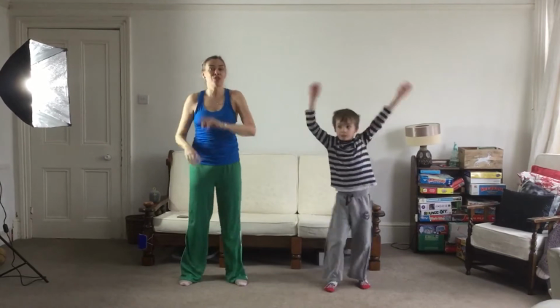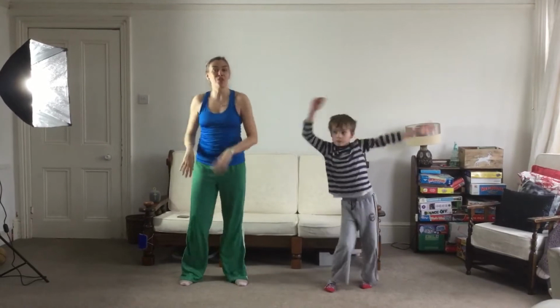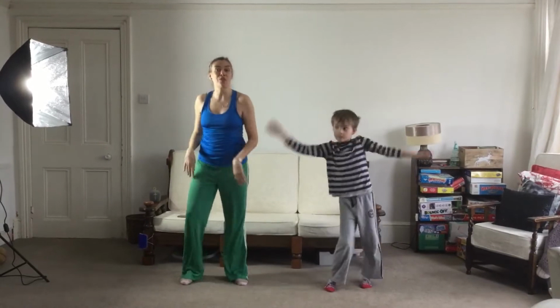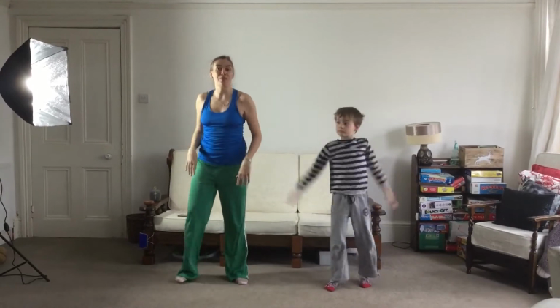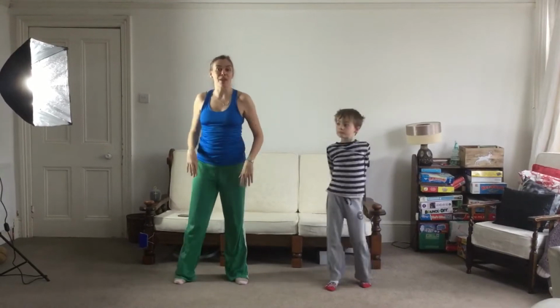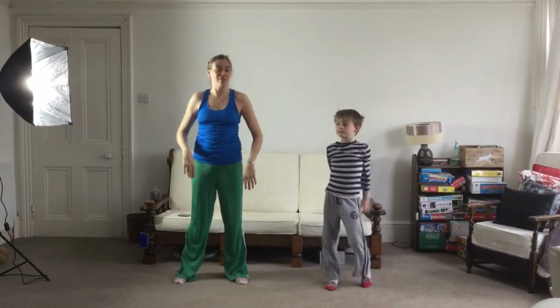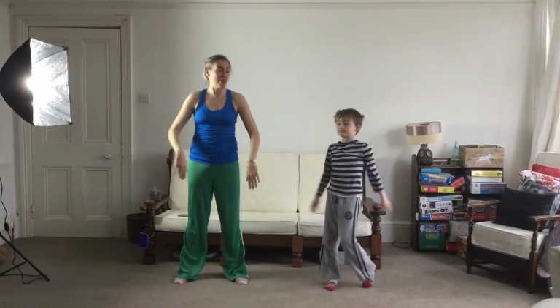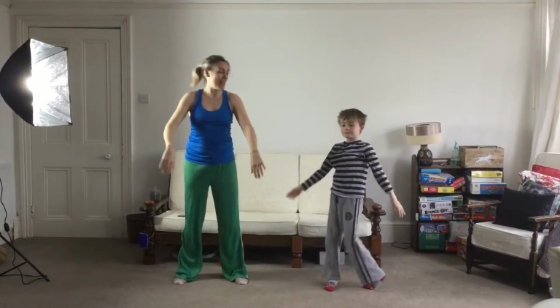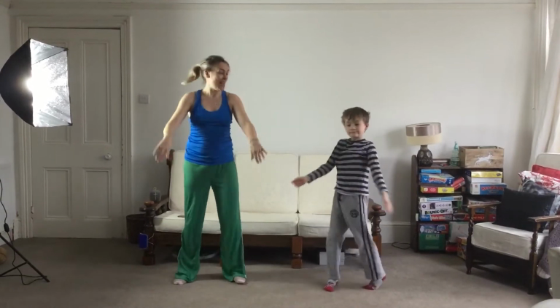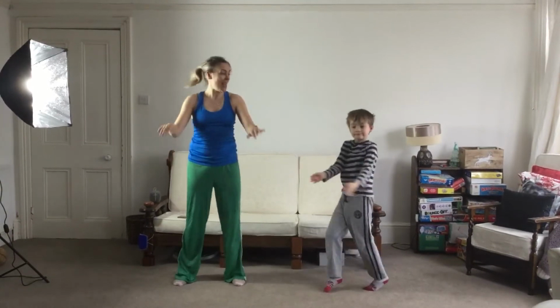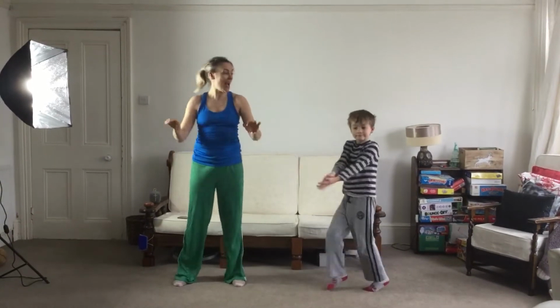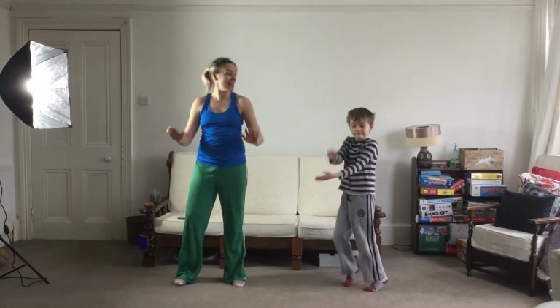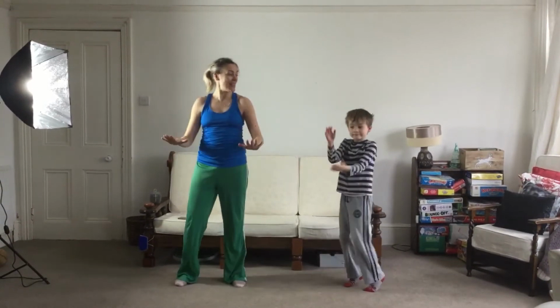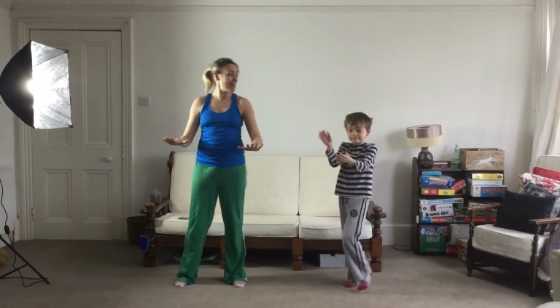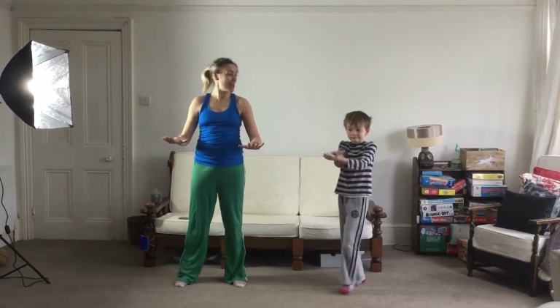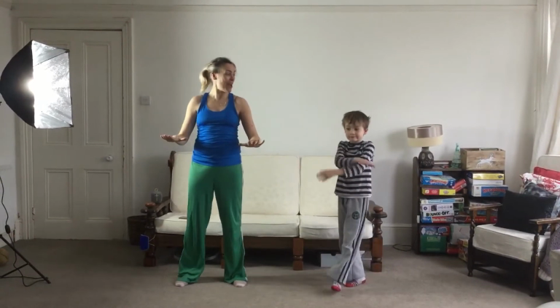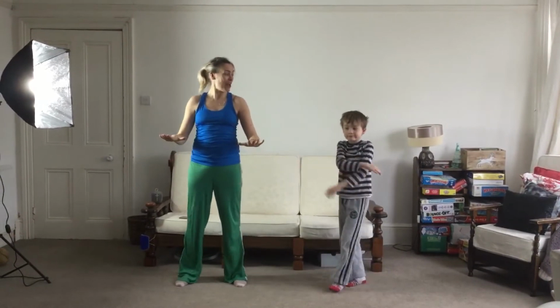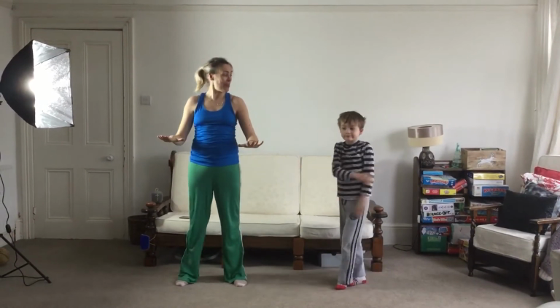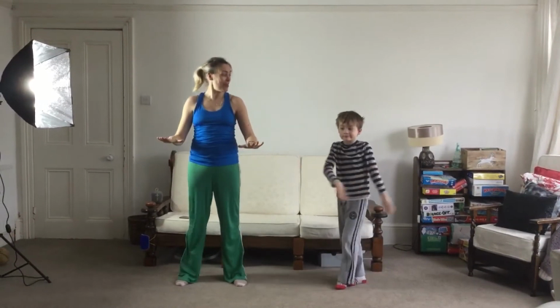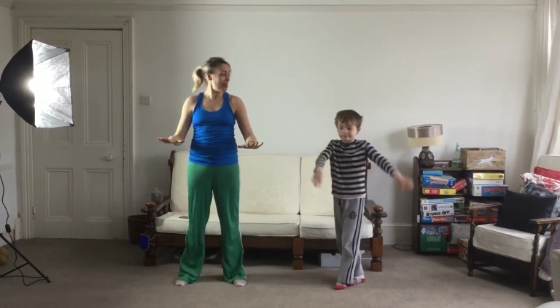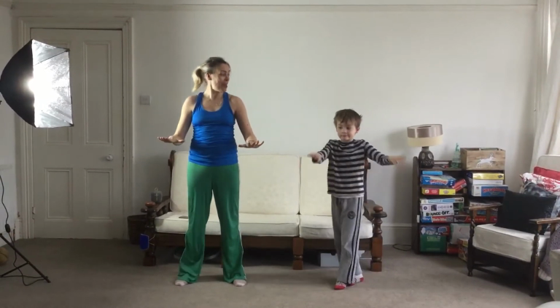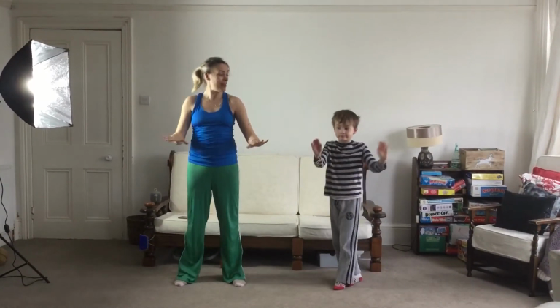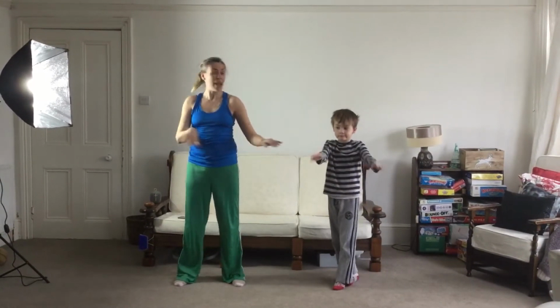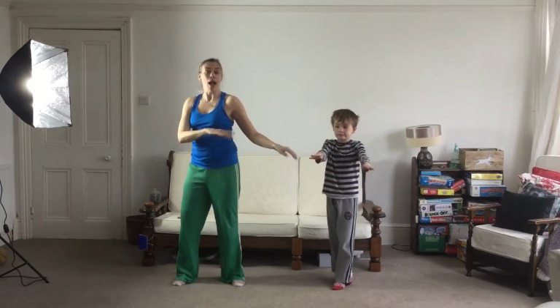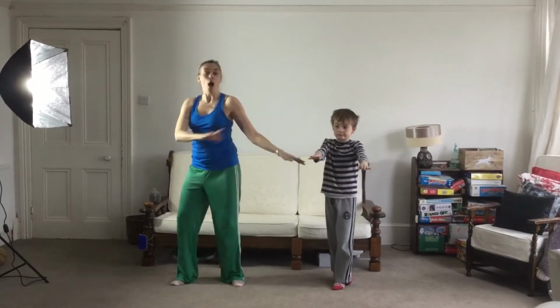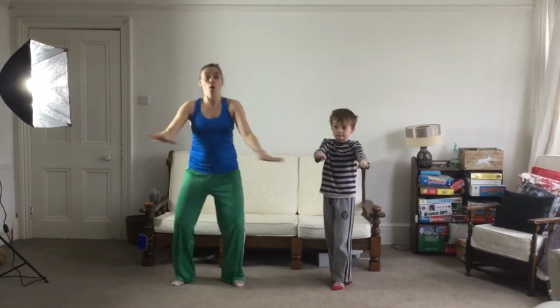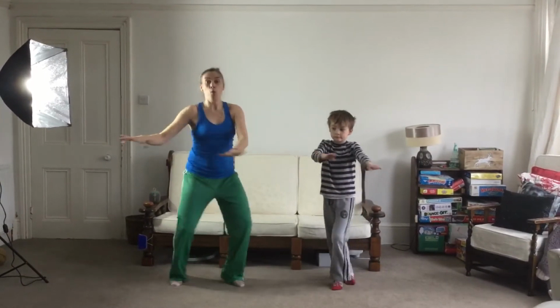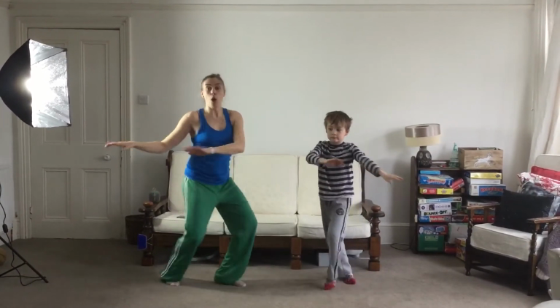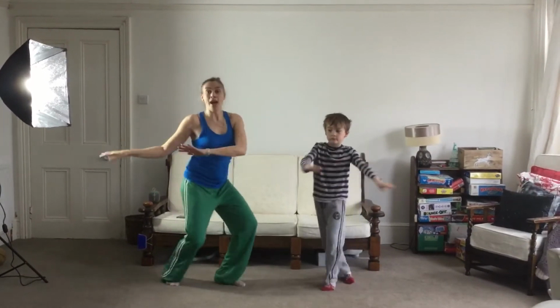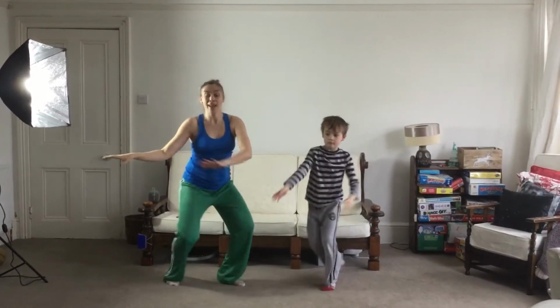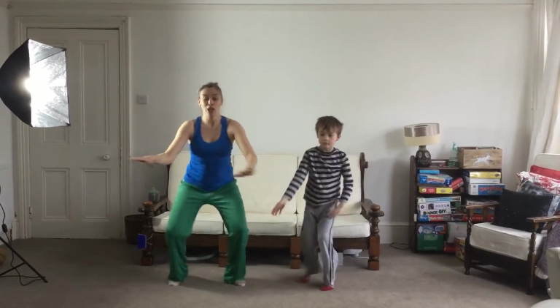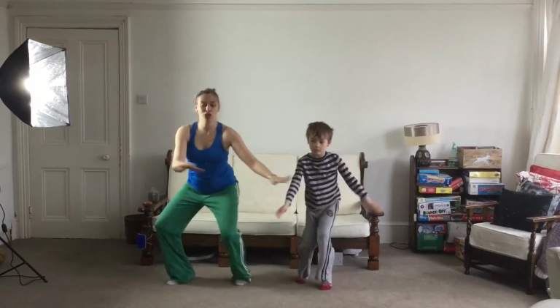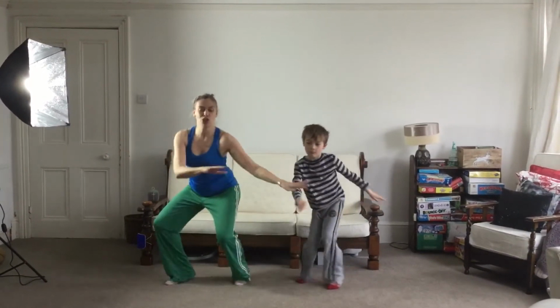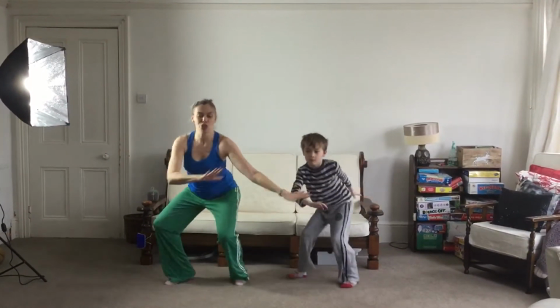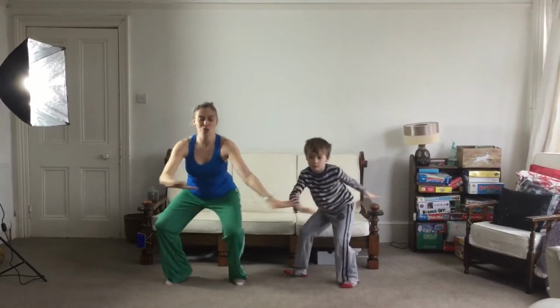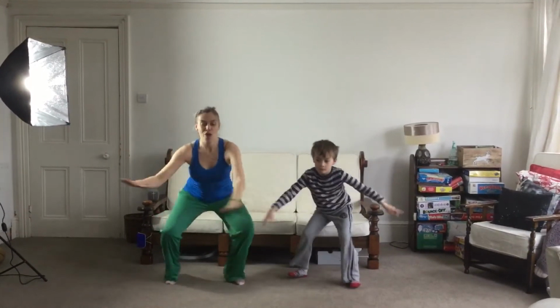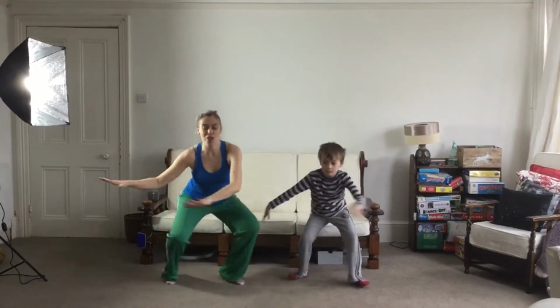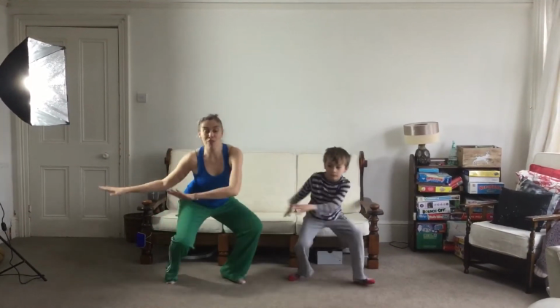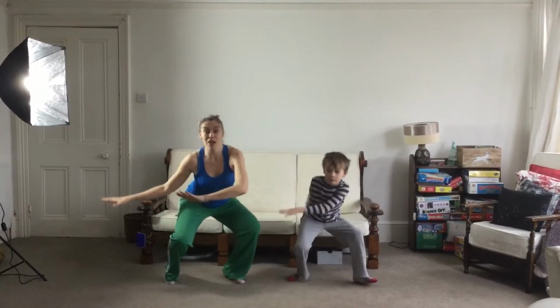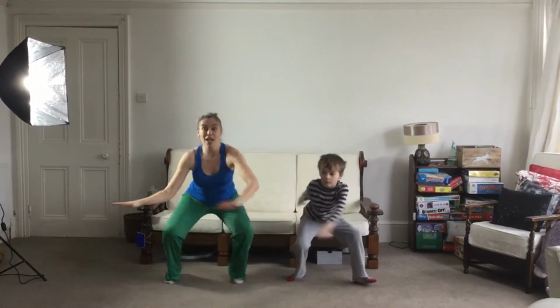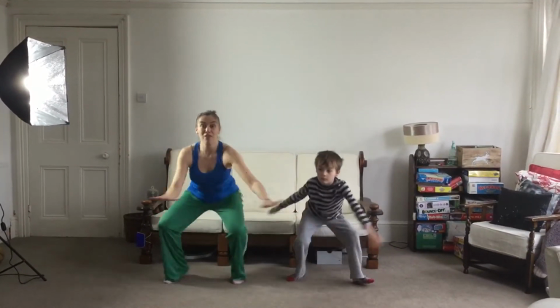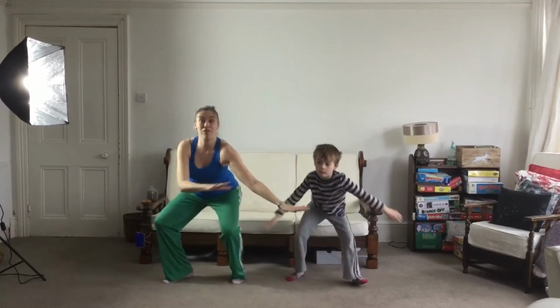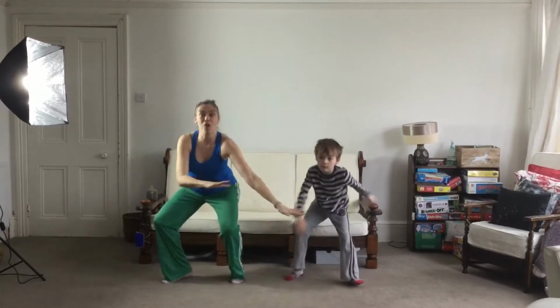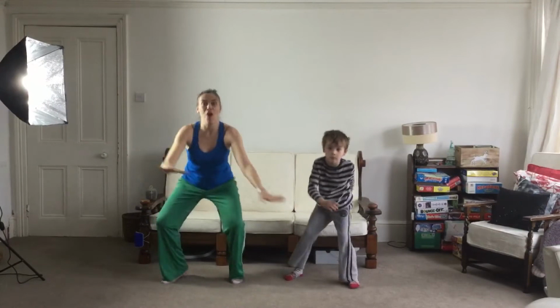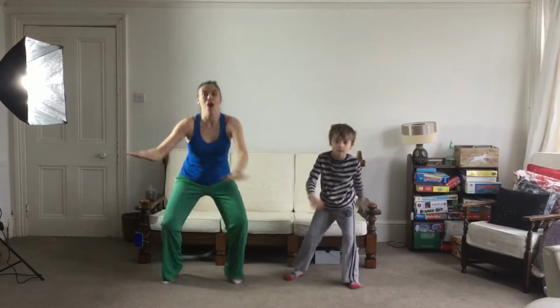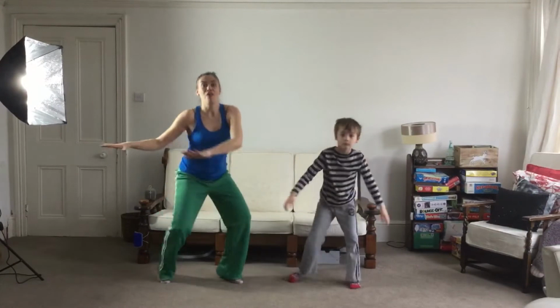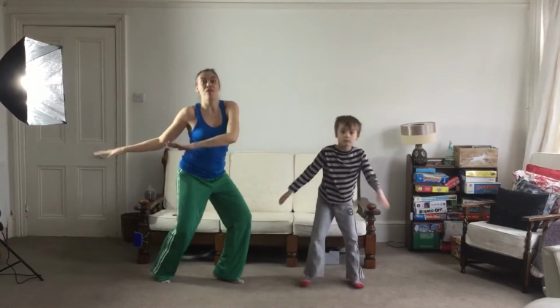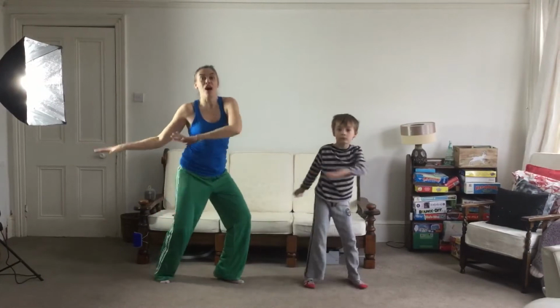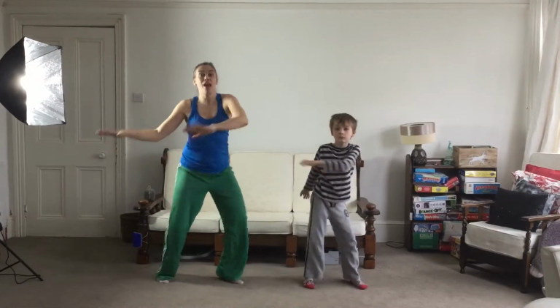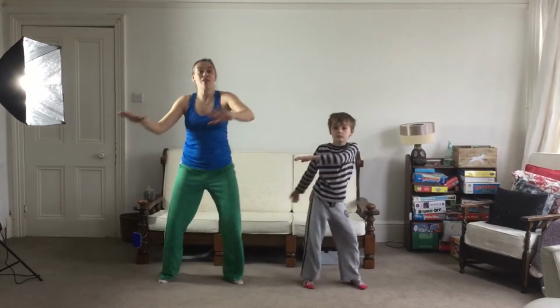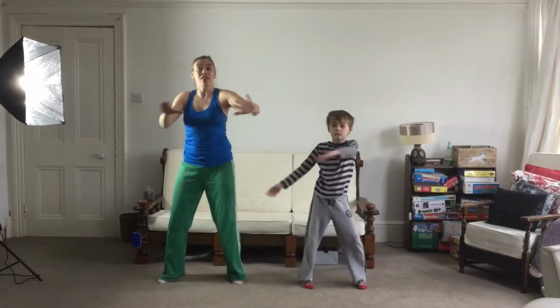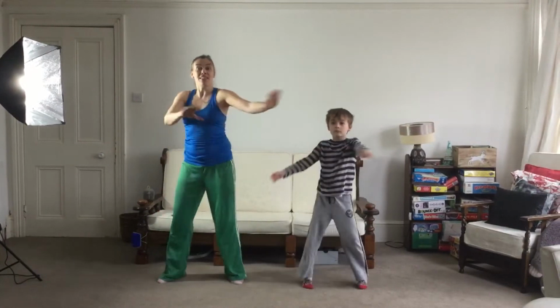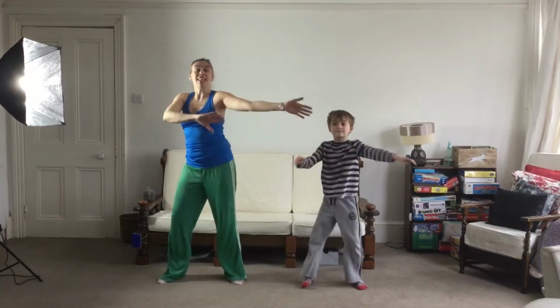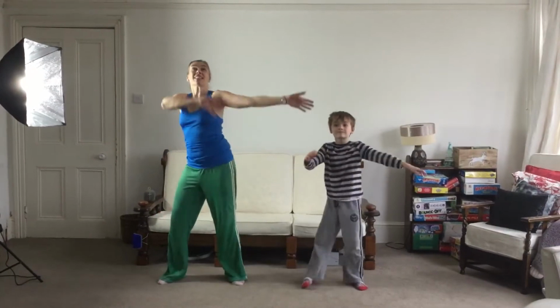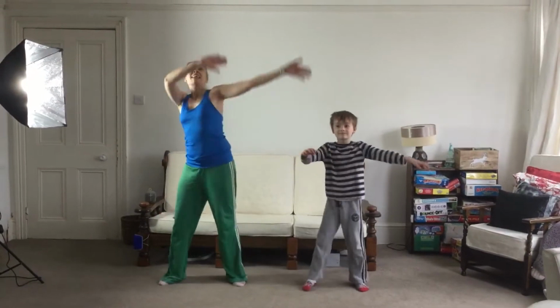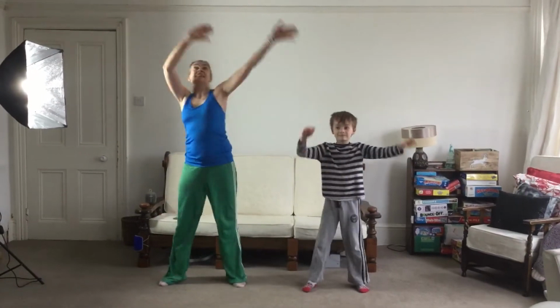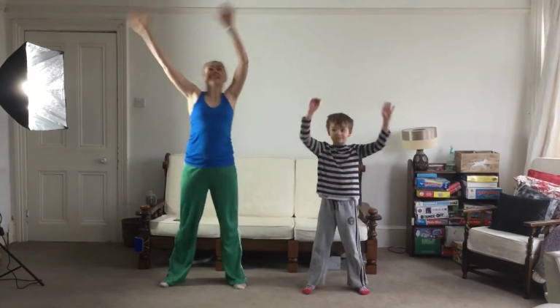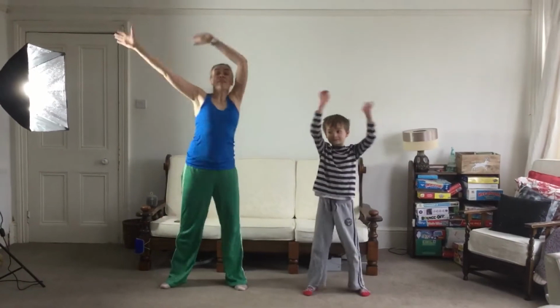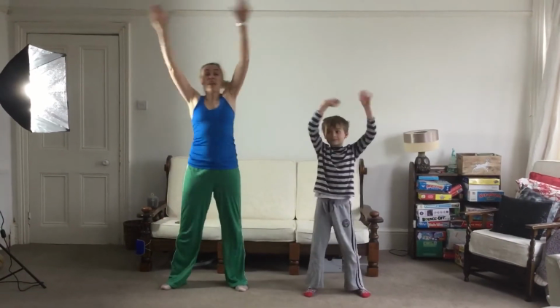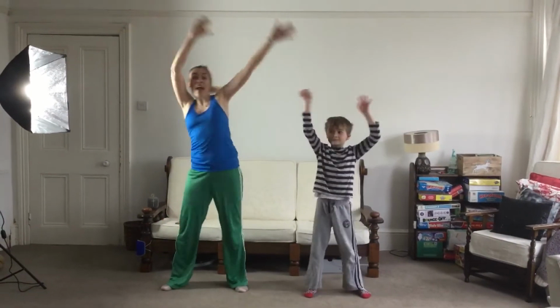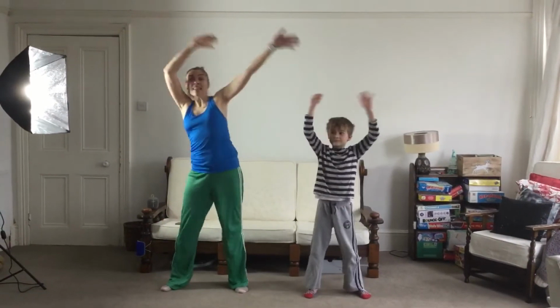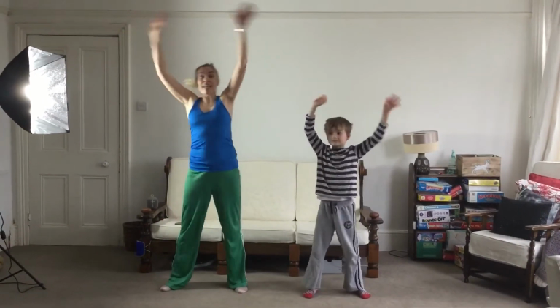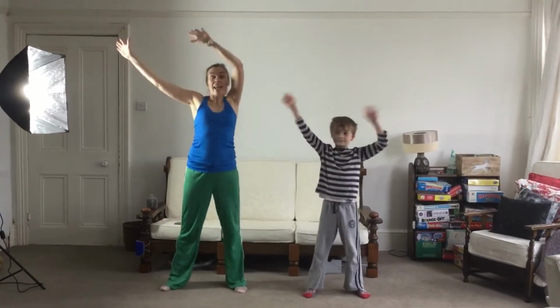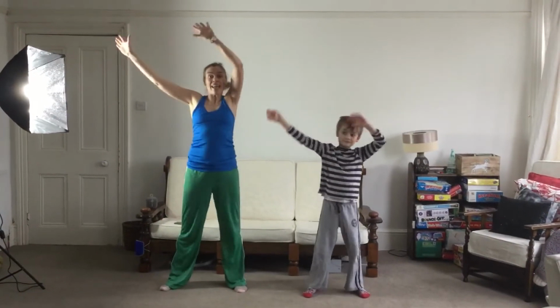Do it with me. Ready? And here we go. One, two, three, four, five, six, seven, and eight.